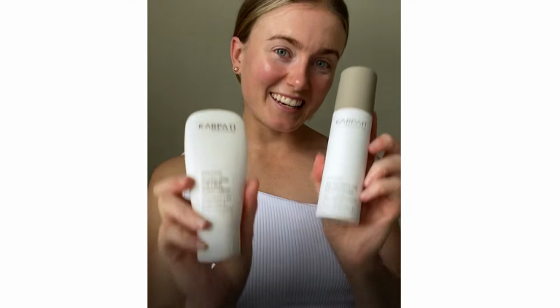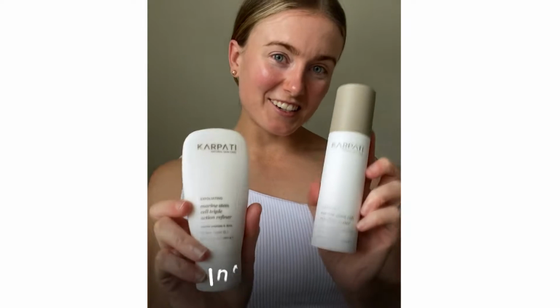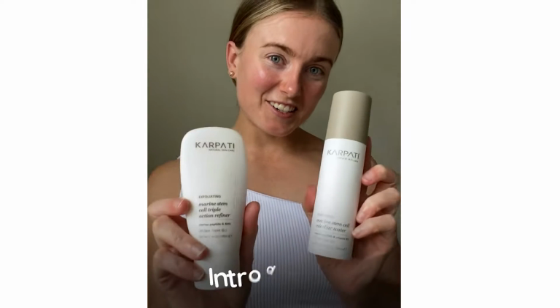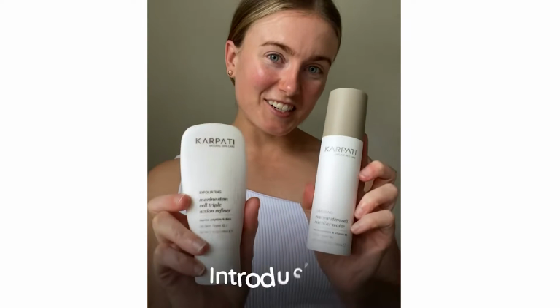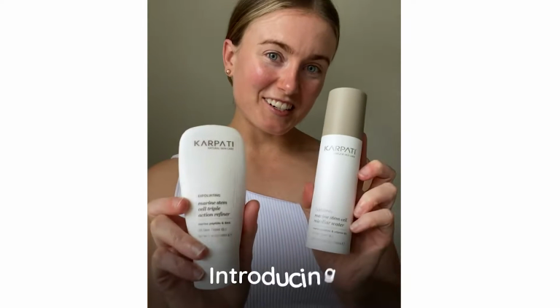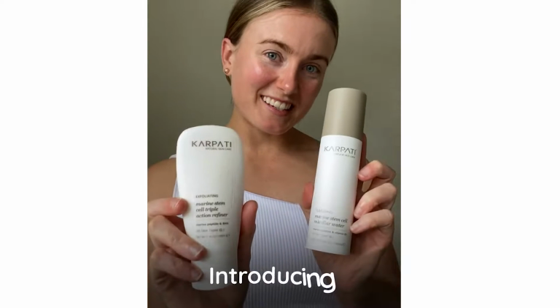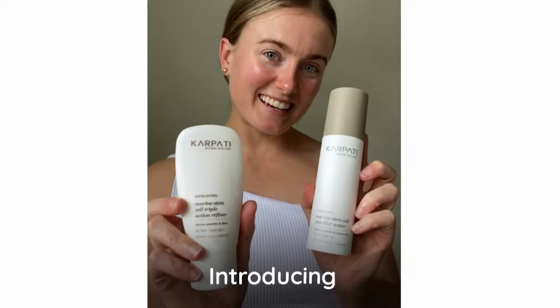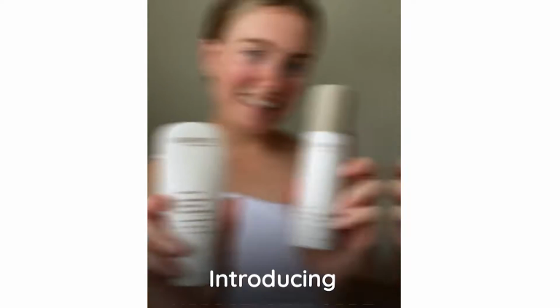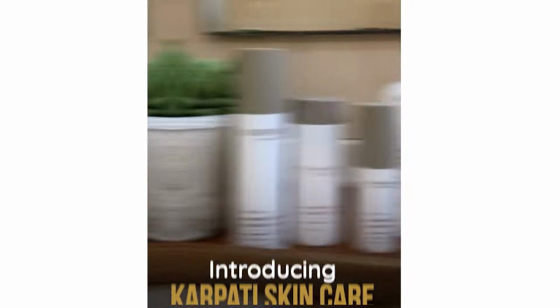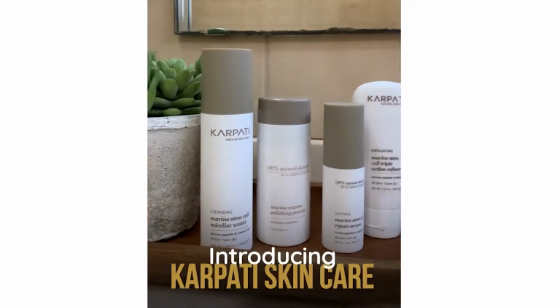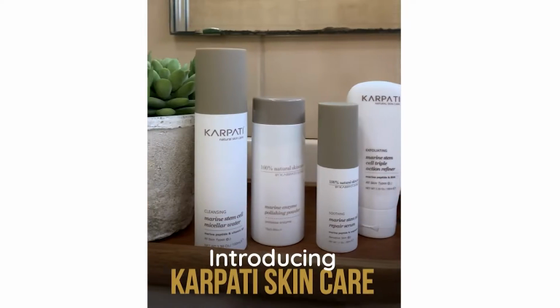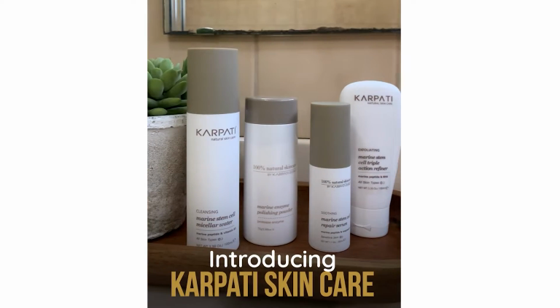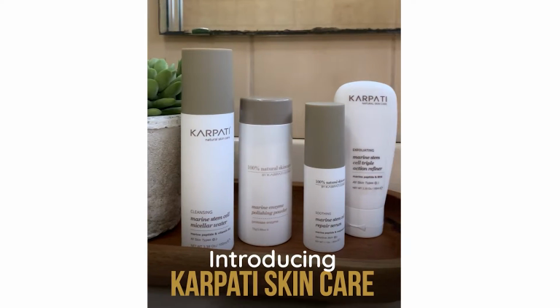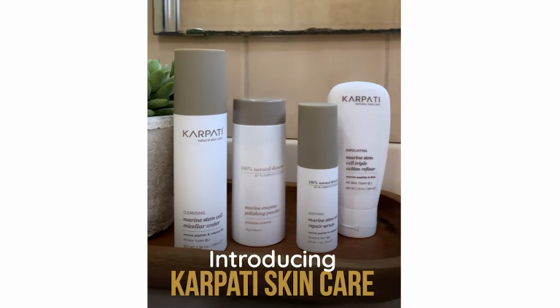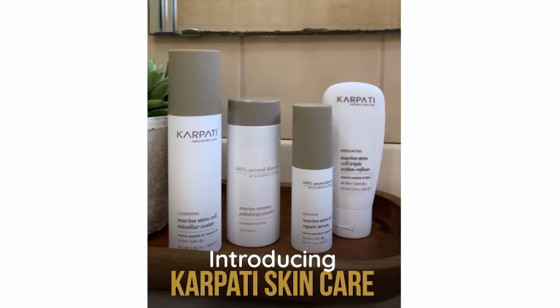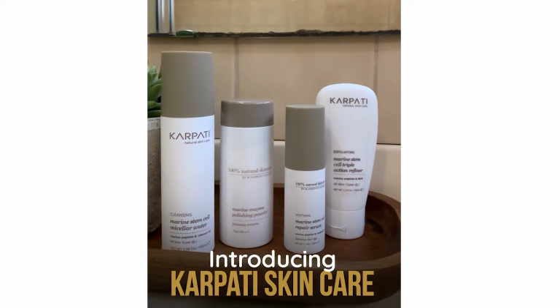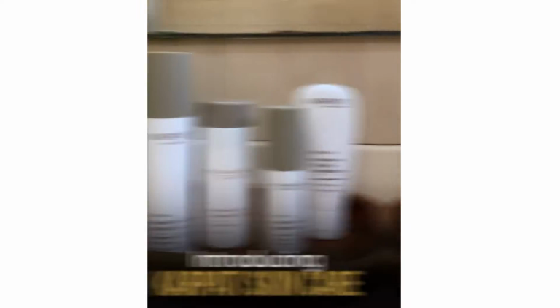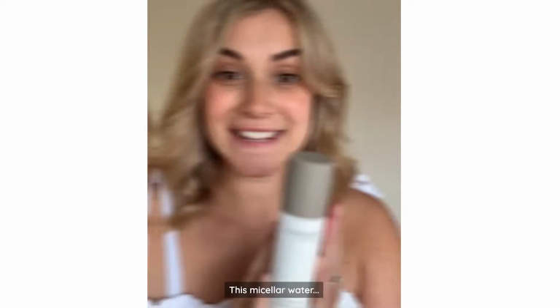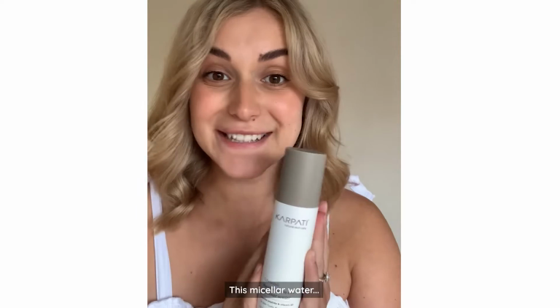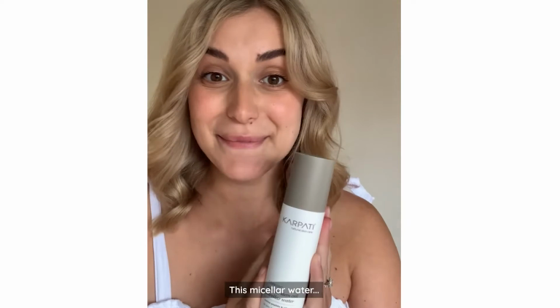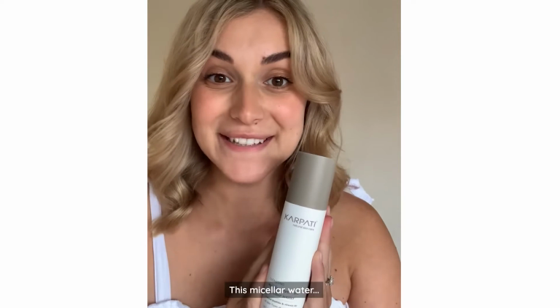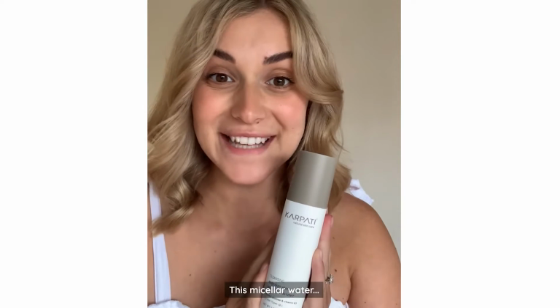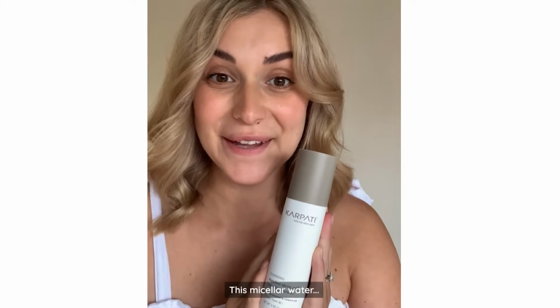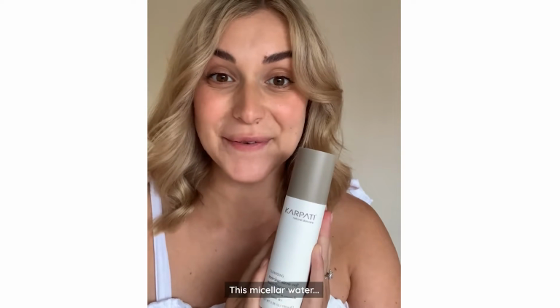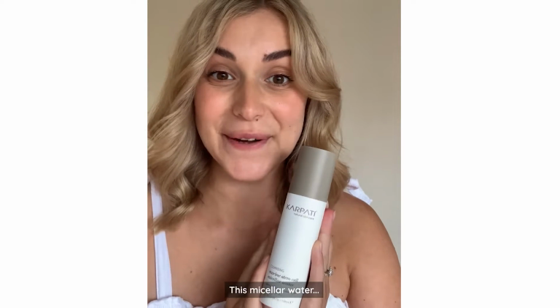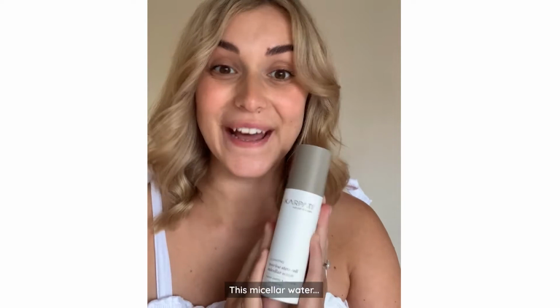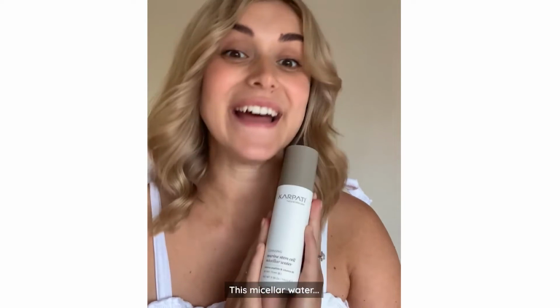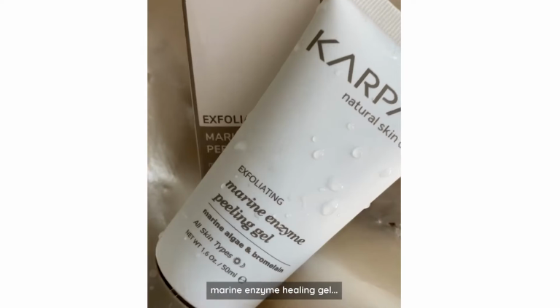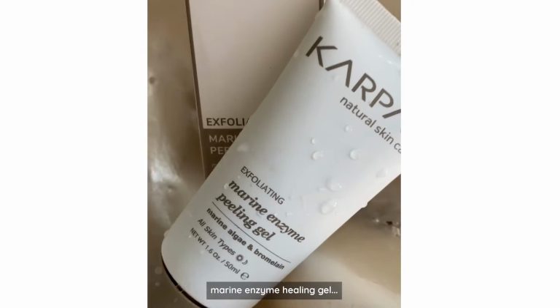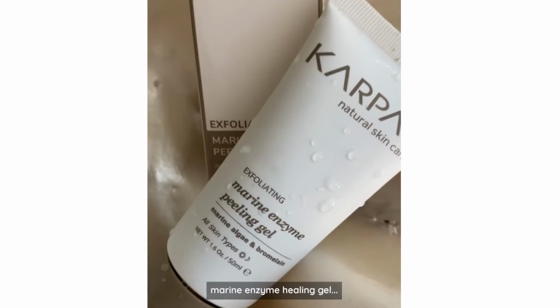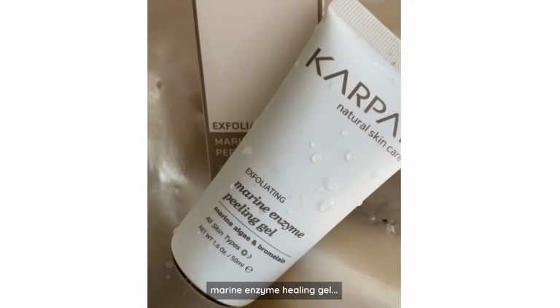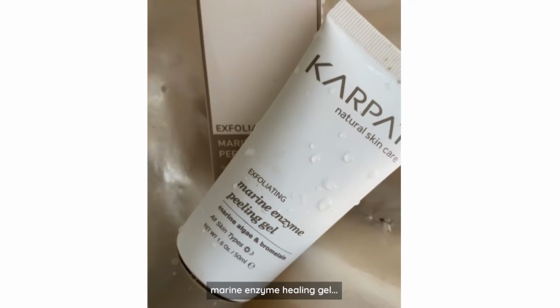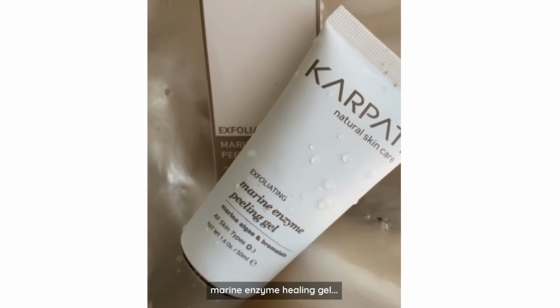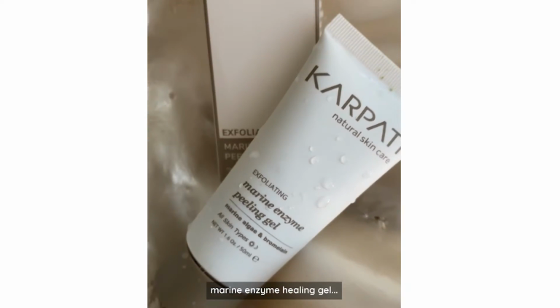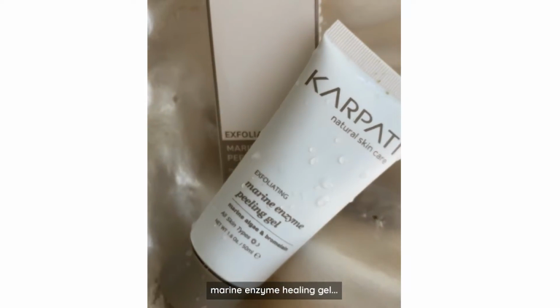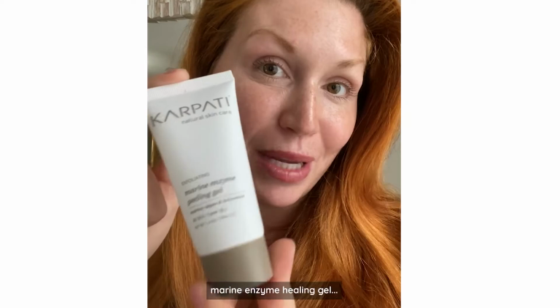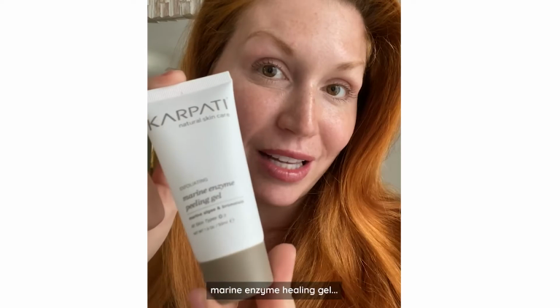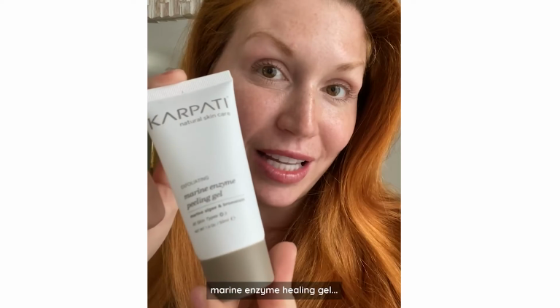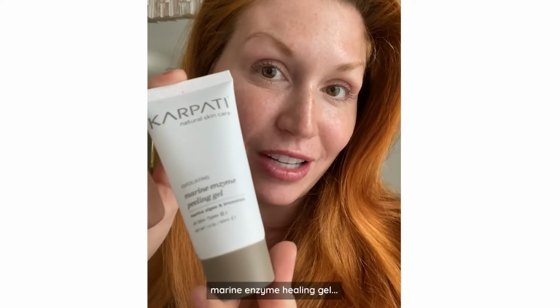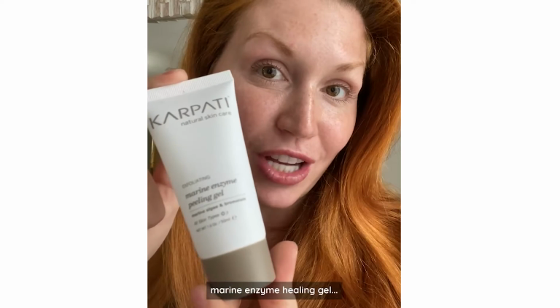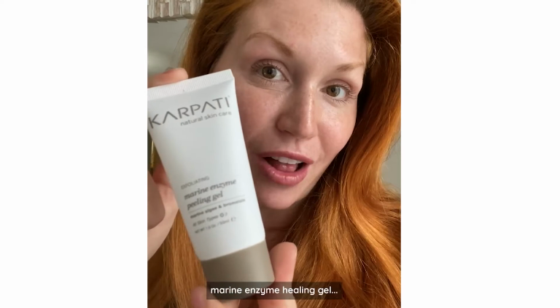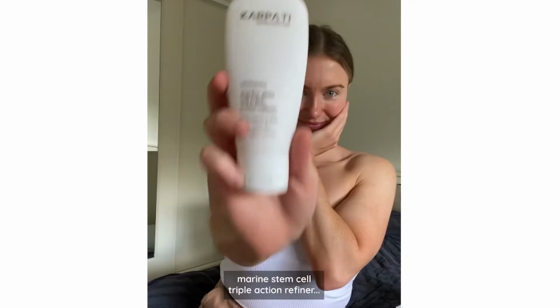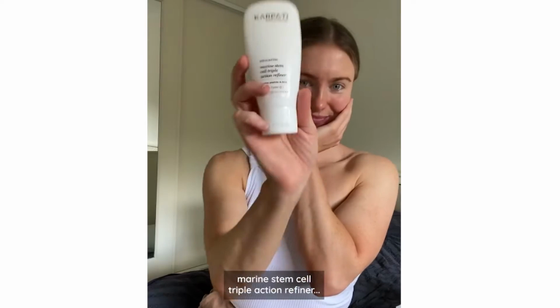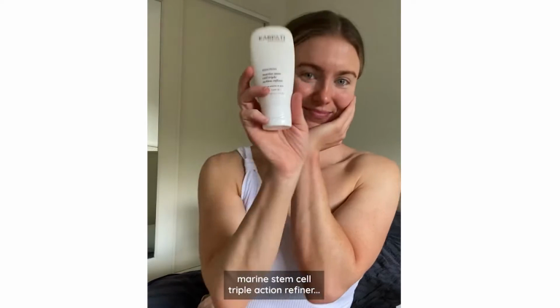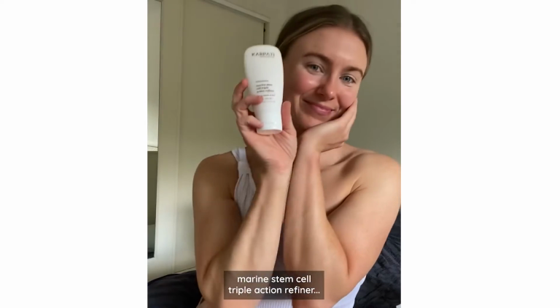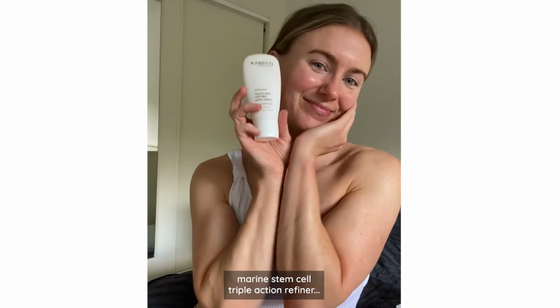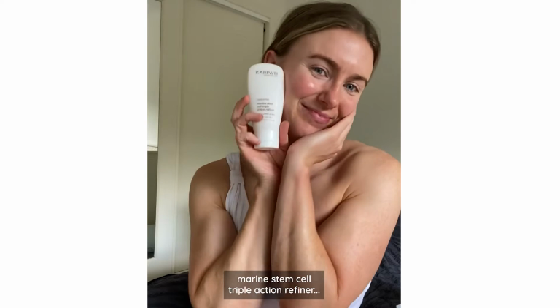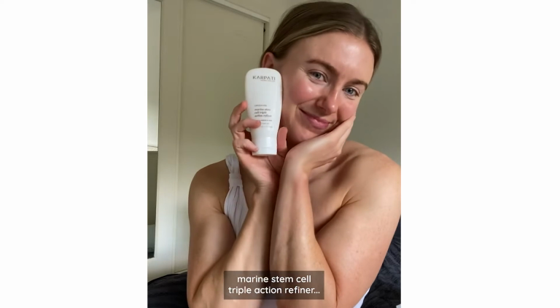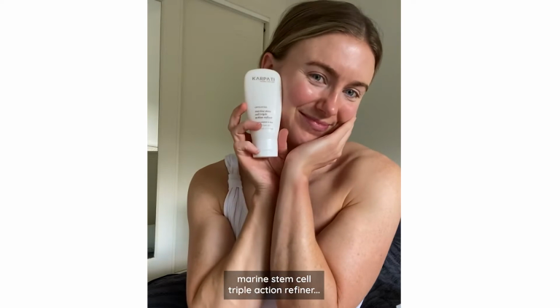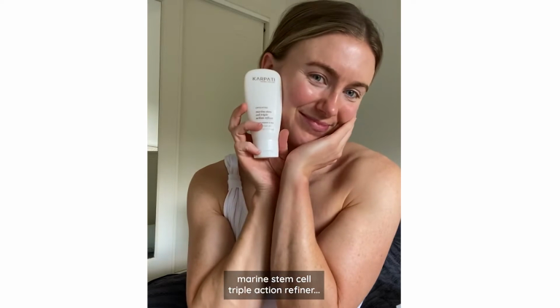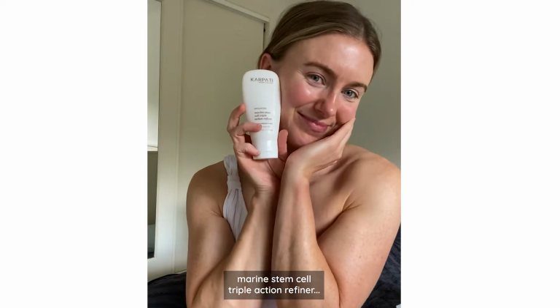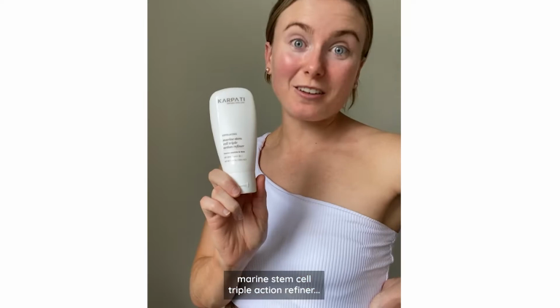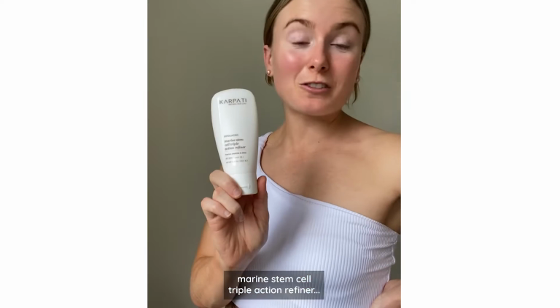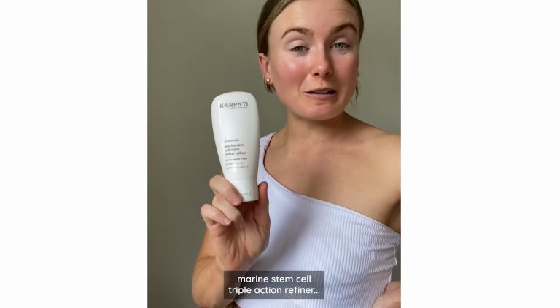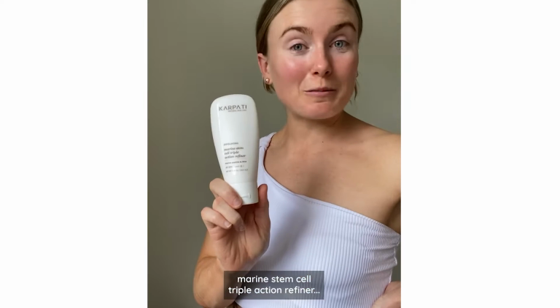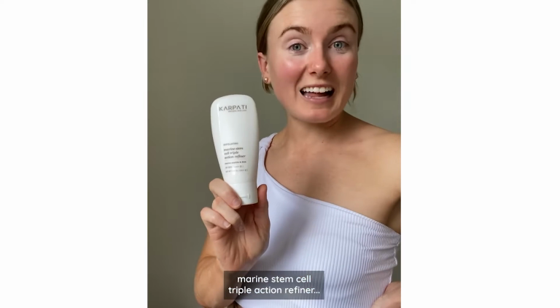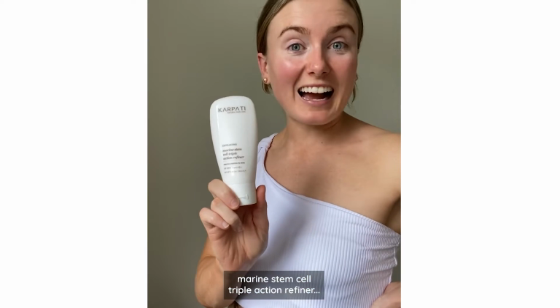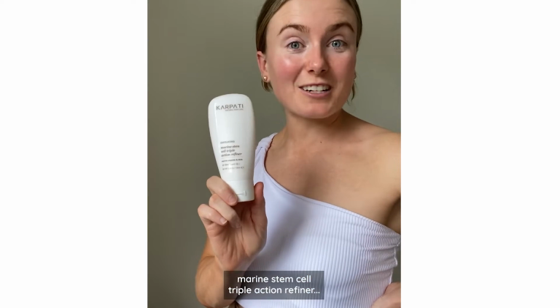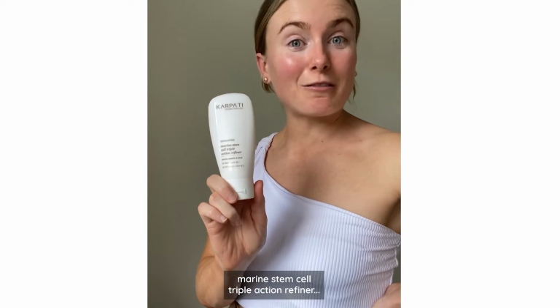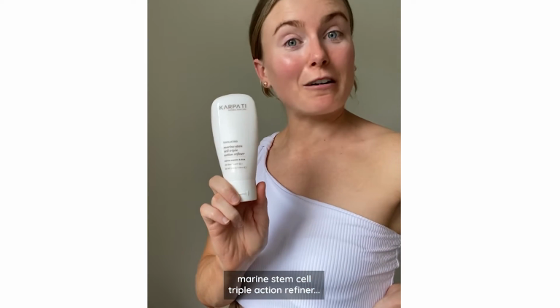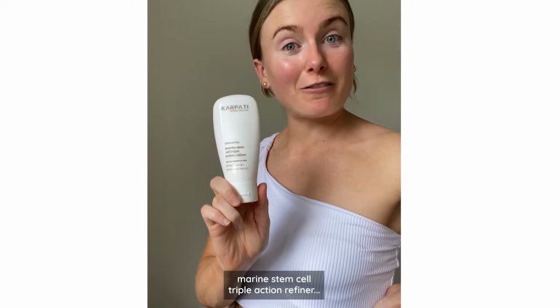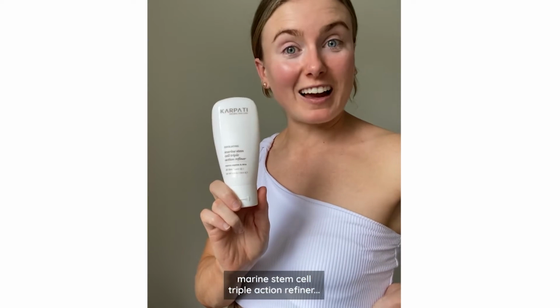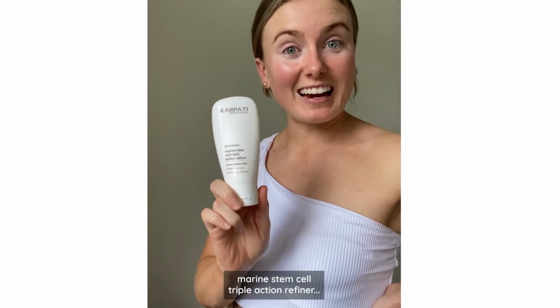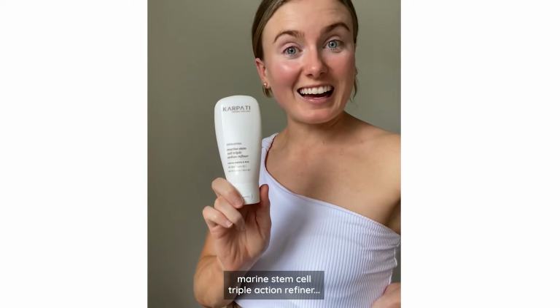Introducing Kapardi Skincare. Use micellar water, marine enzyme healing gel, and marine stem cell triple action refiner.